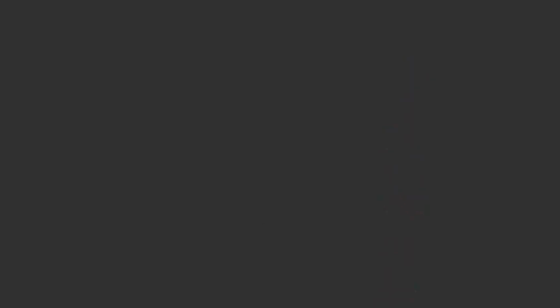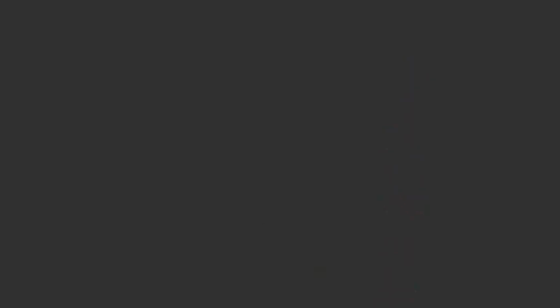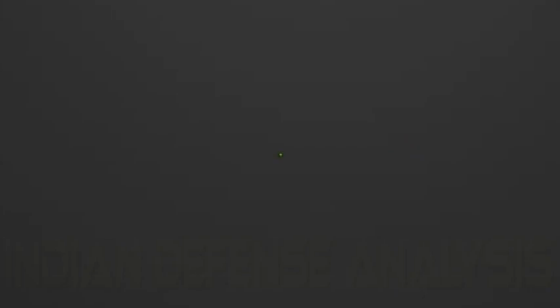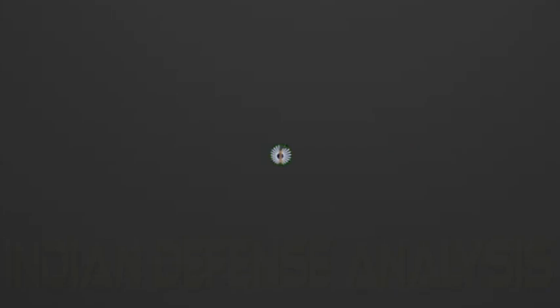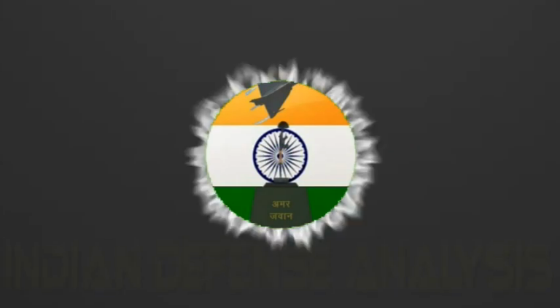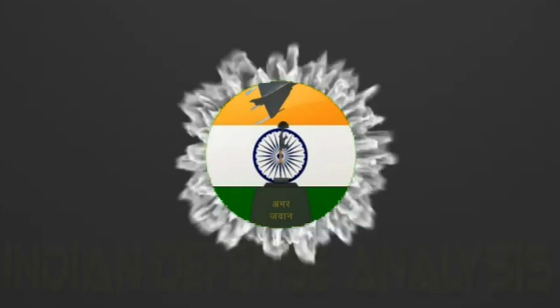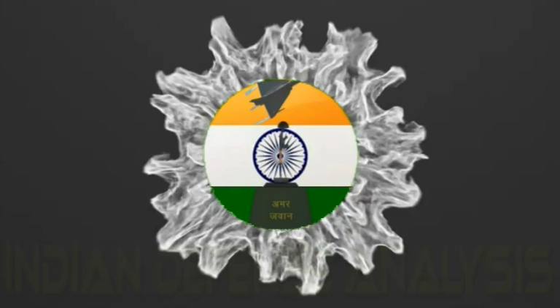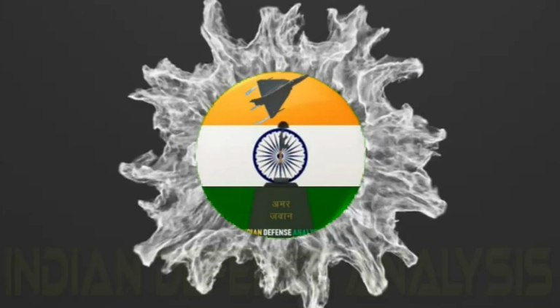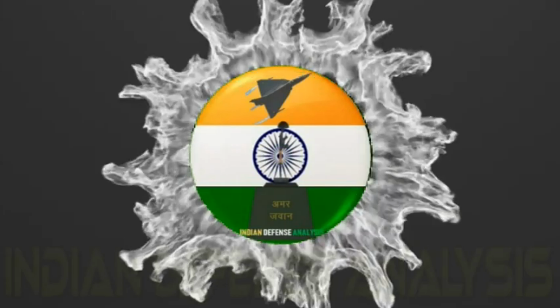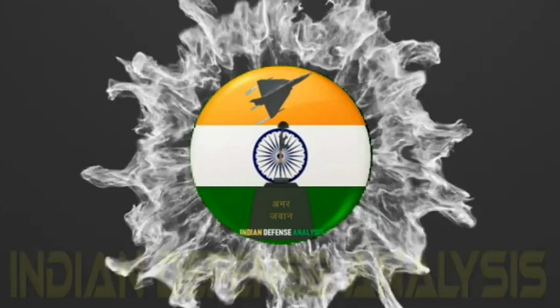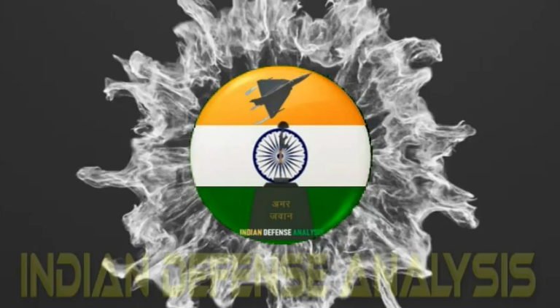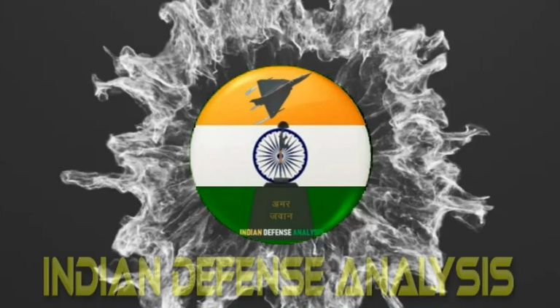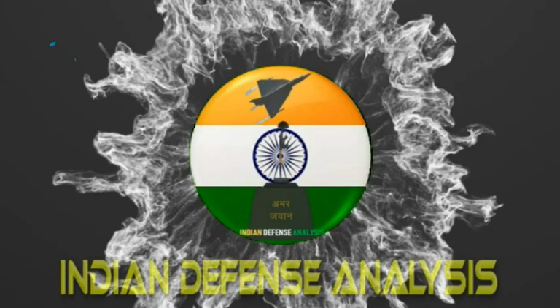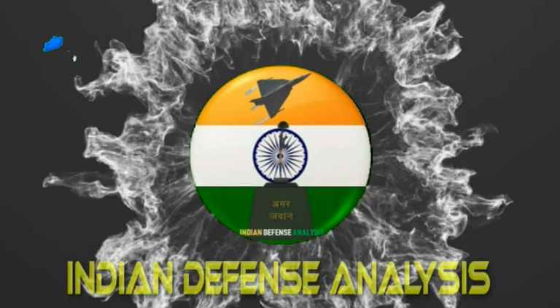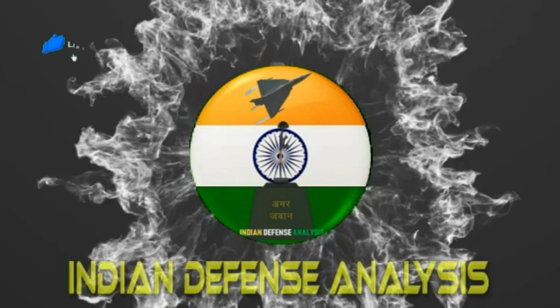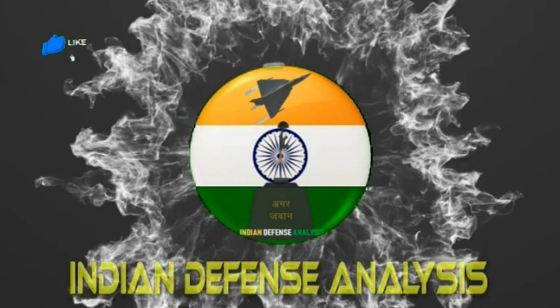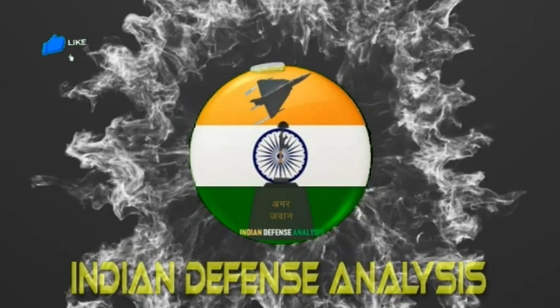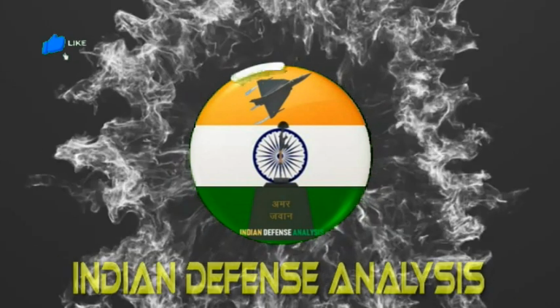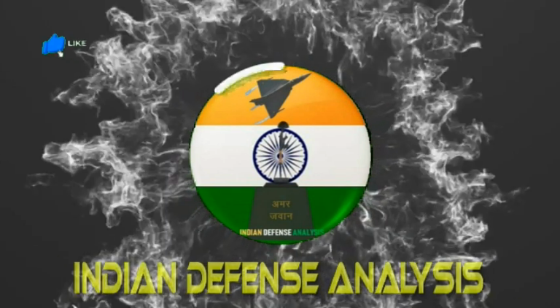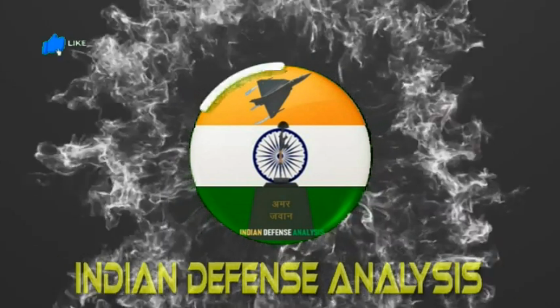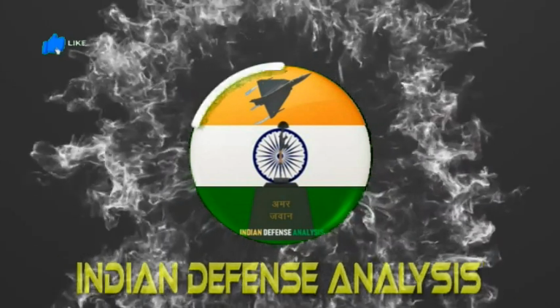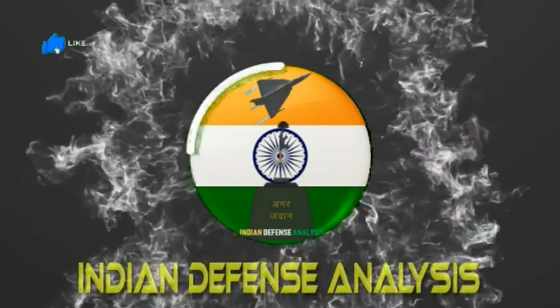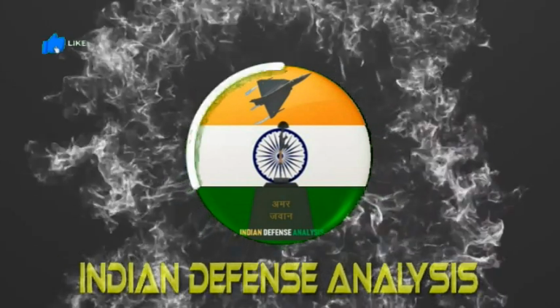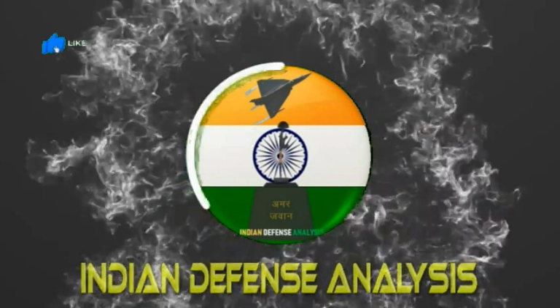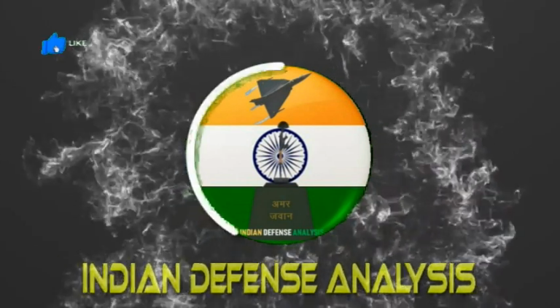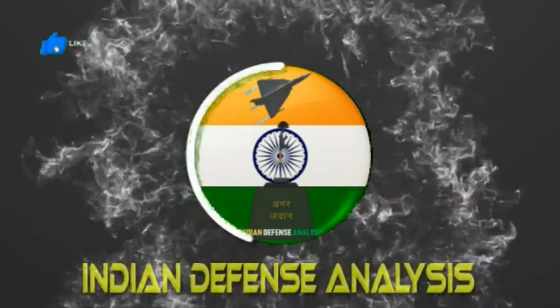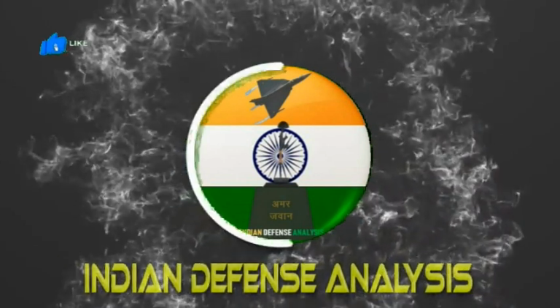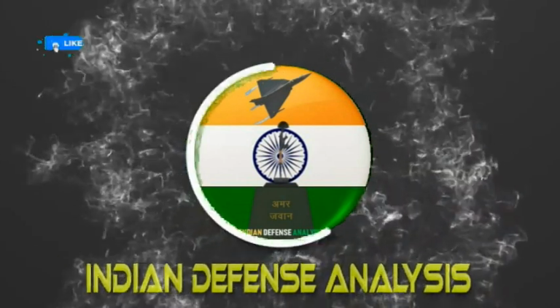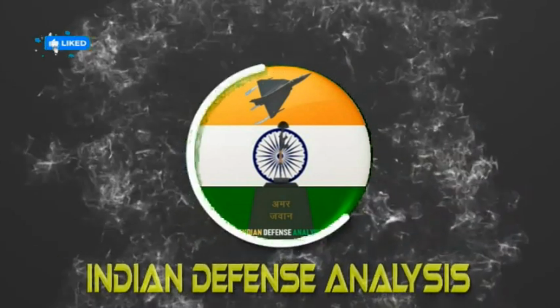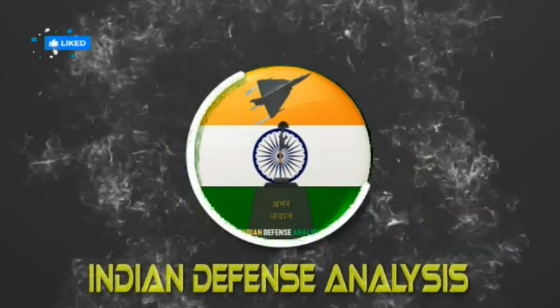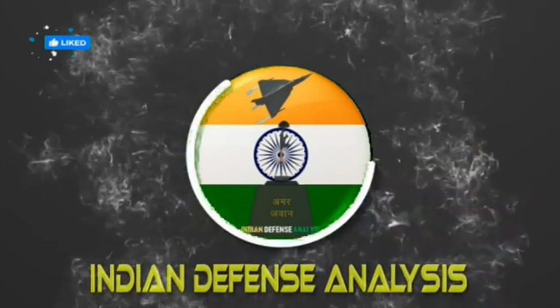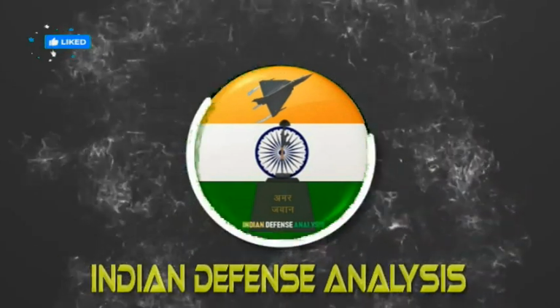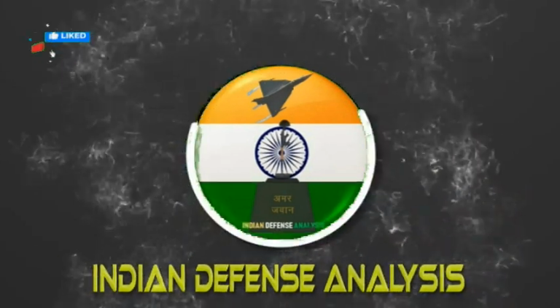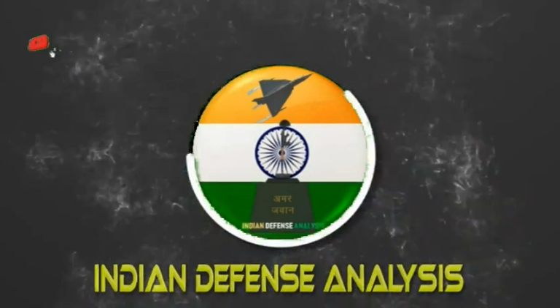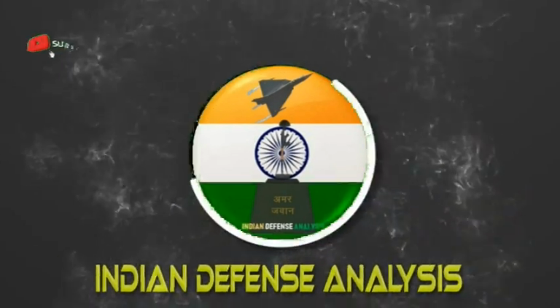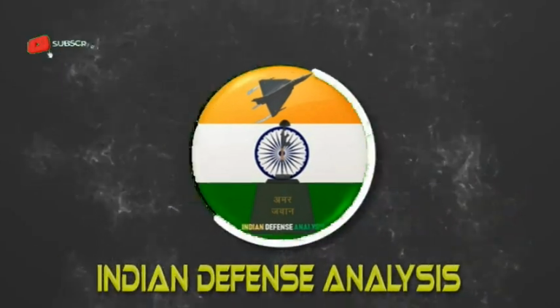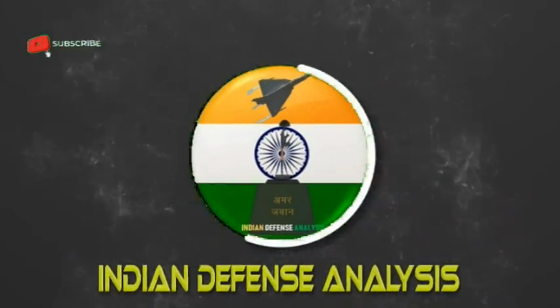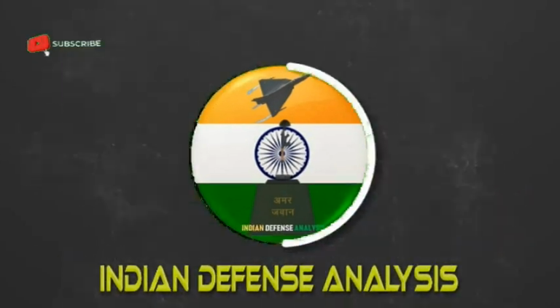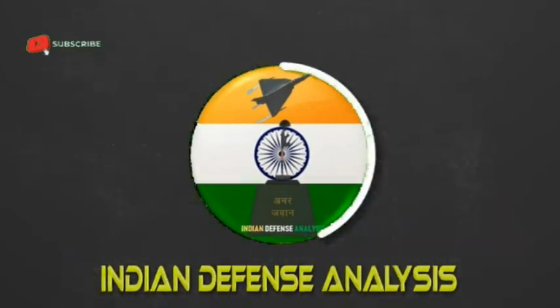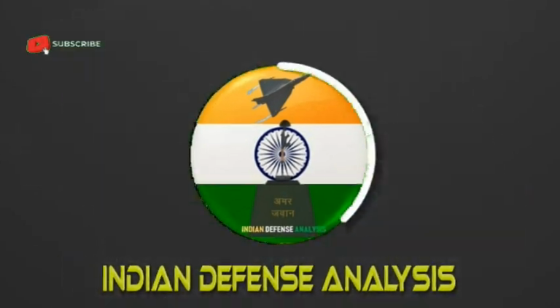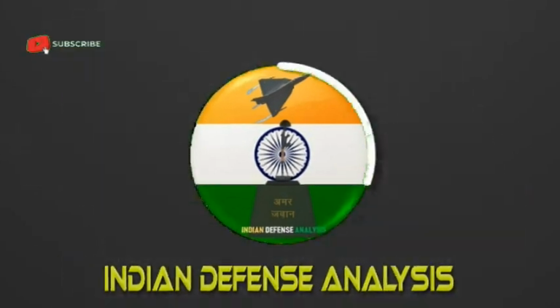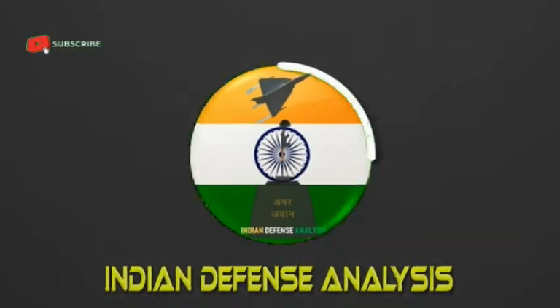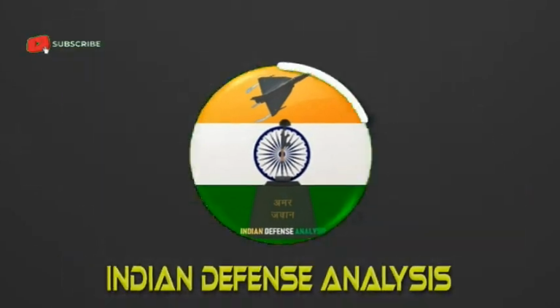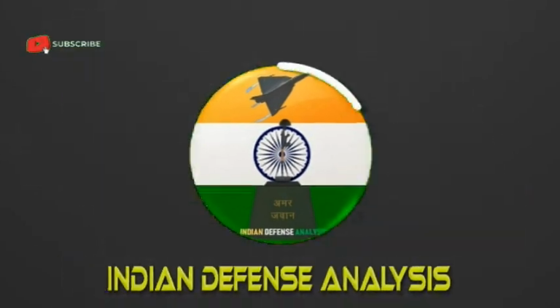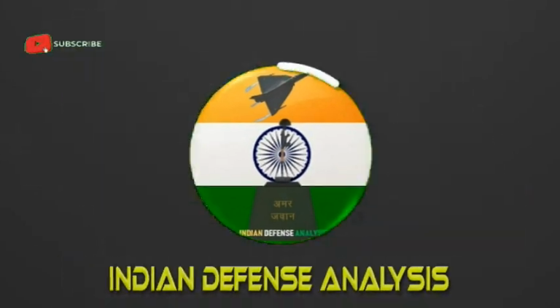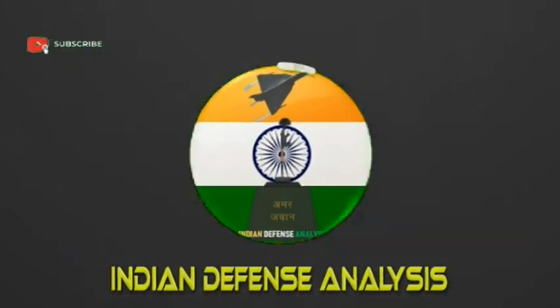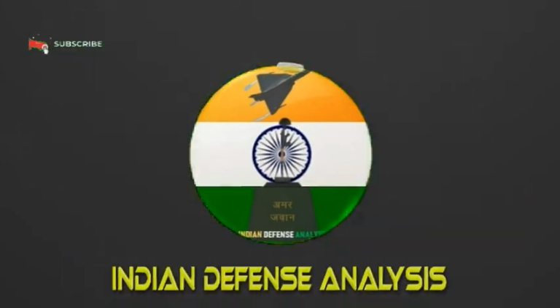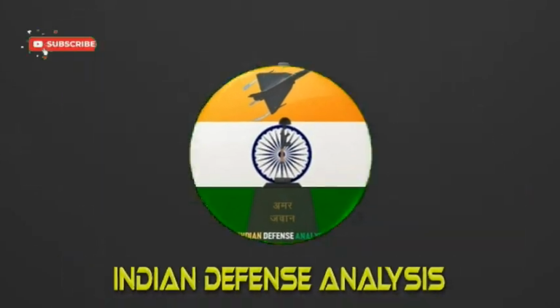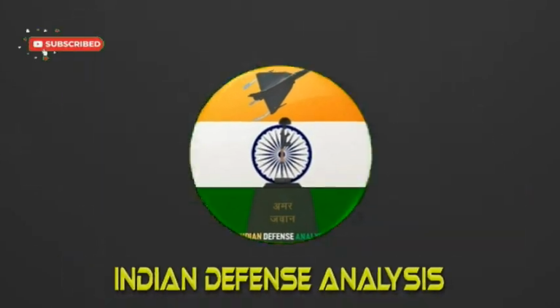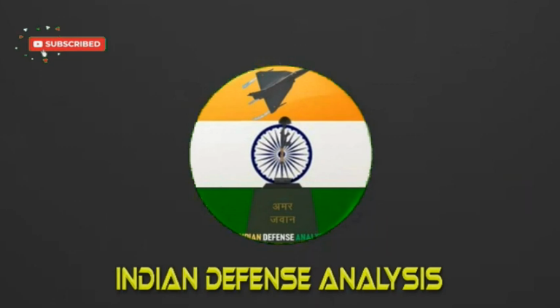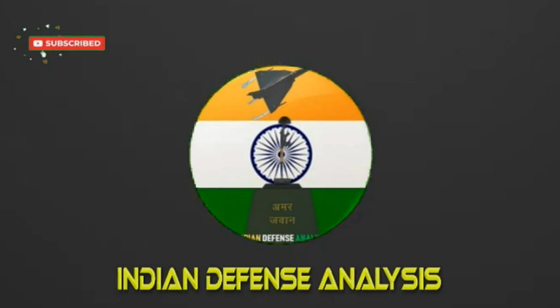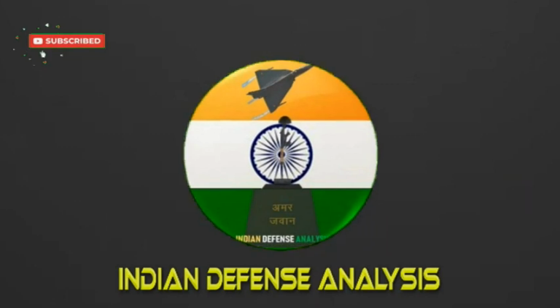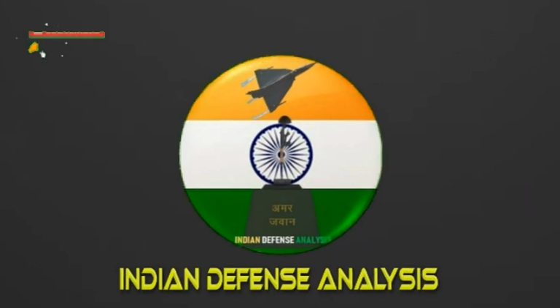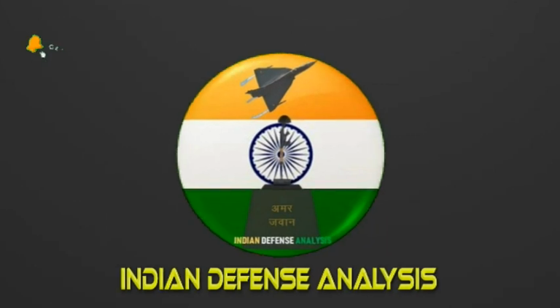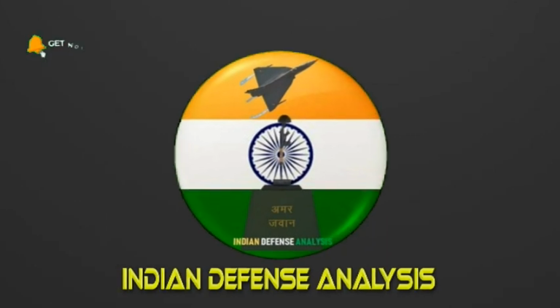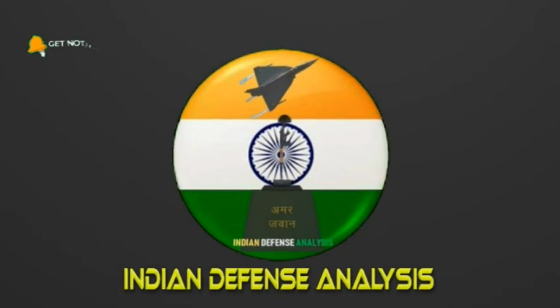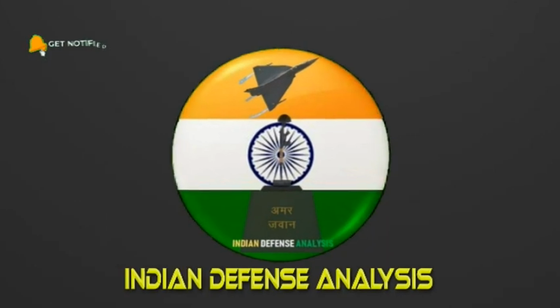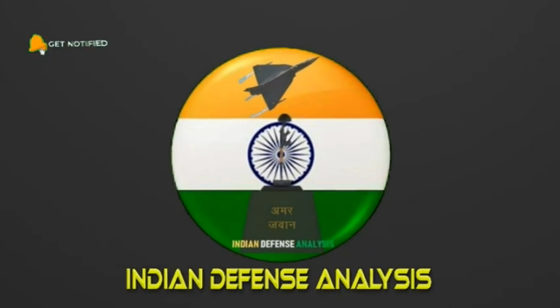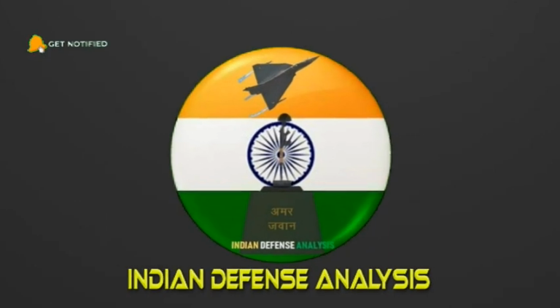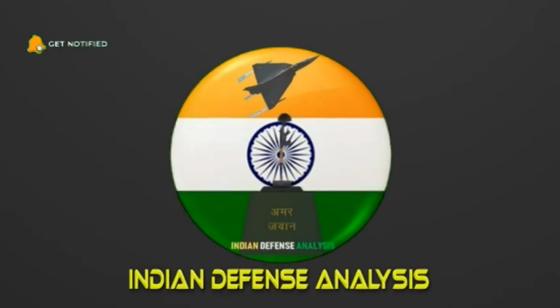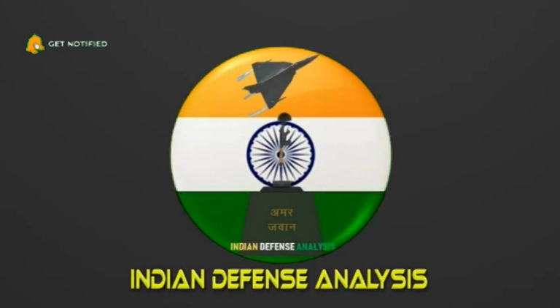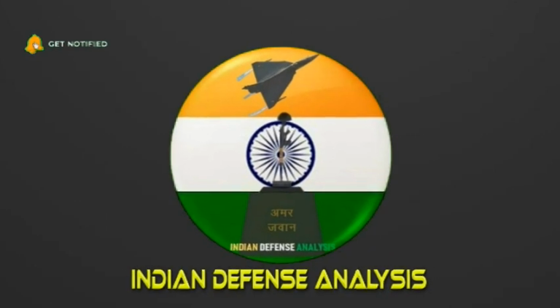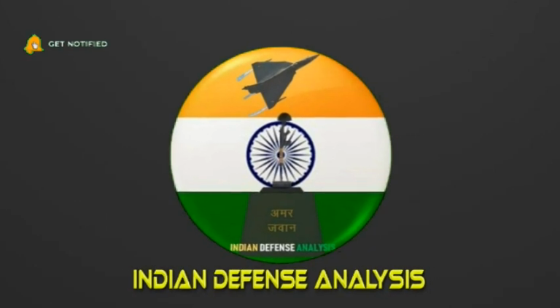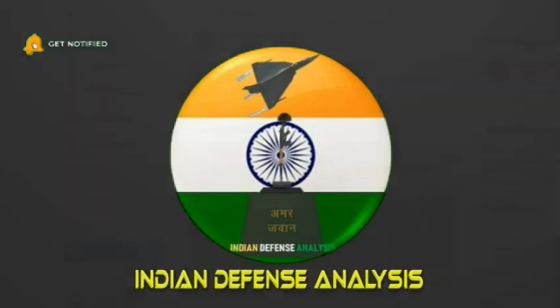Hello and welcome back to your channel, Indian Defence Analysis, where we bring to you all the latest developments happening in the defence sector.